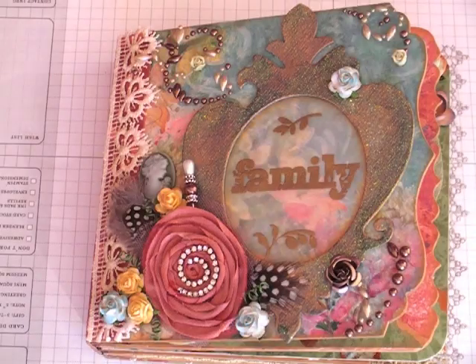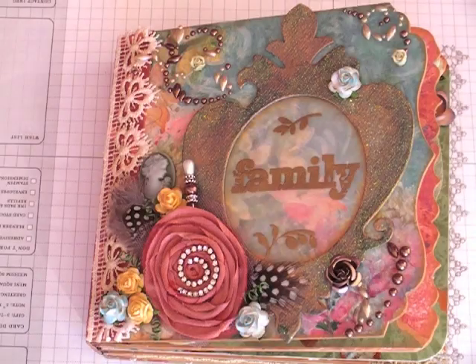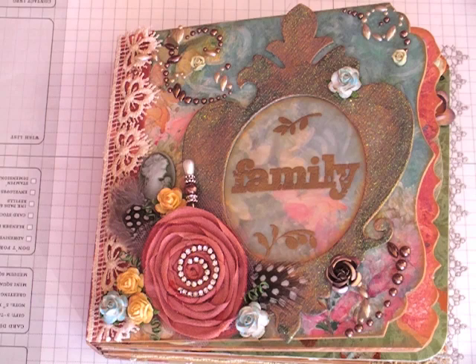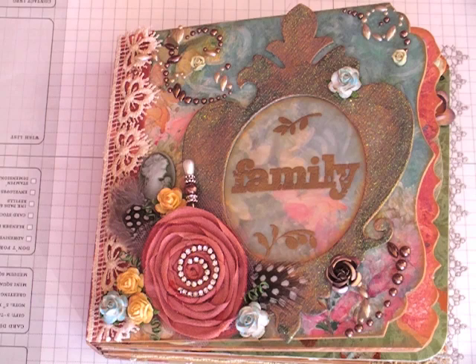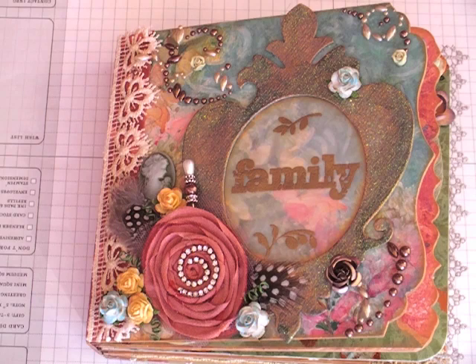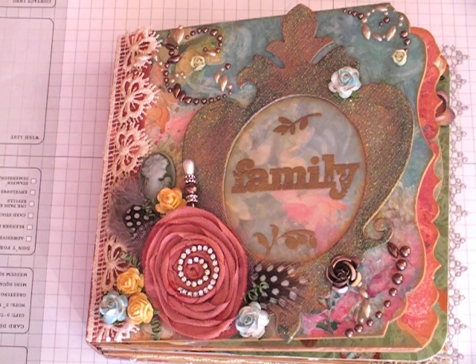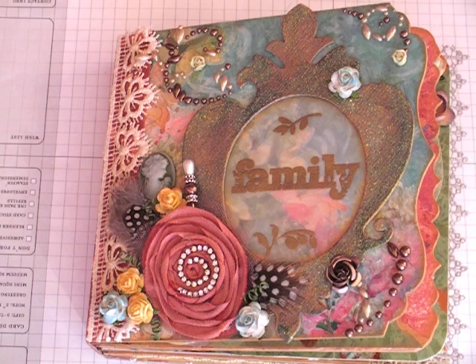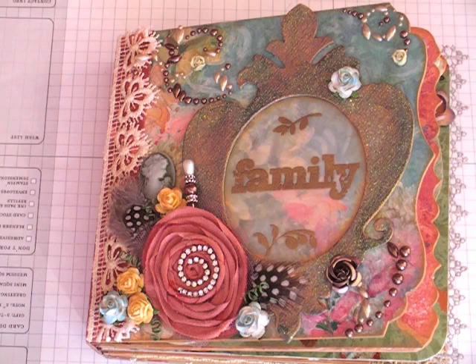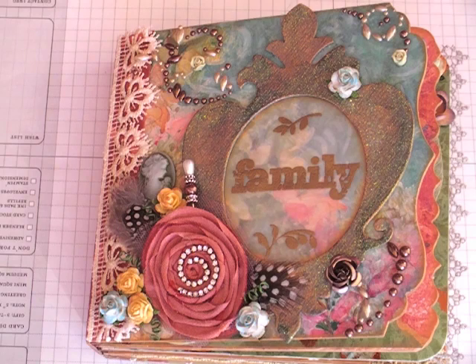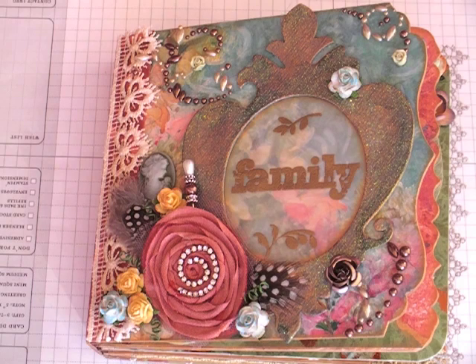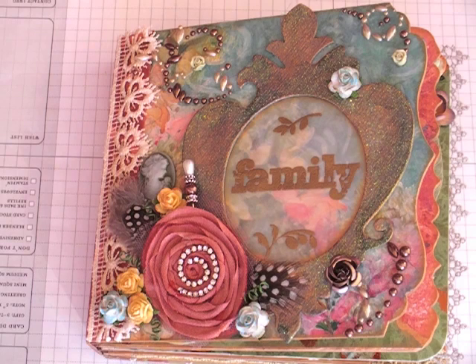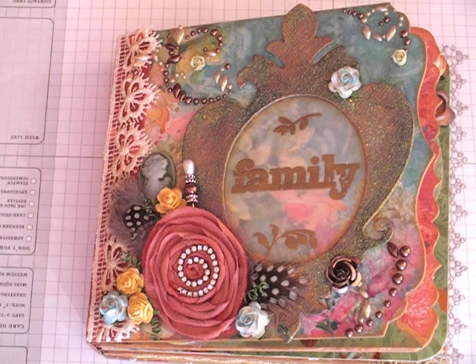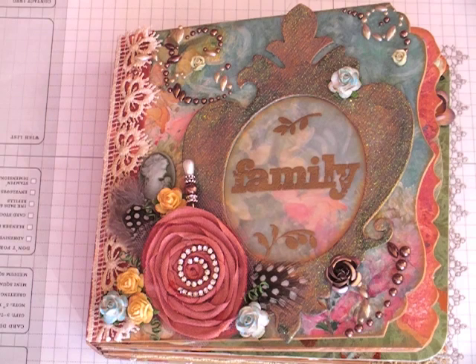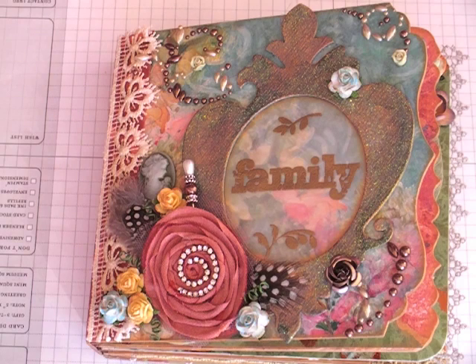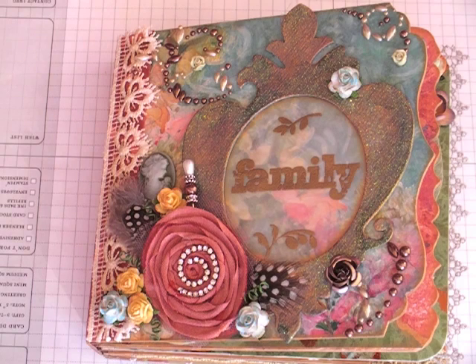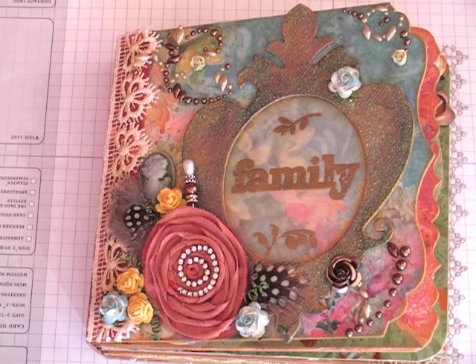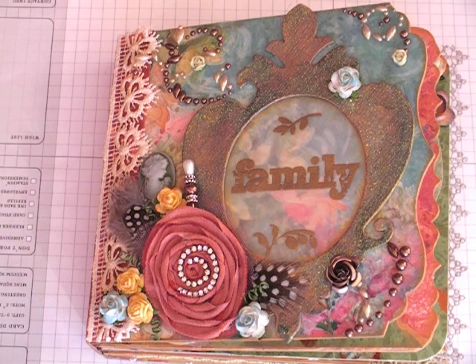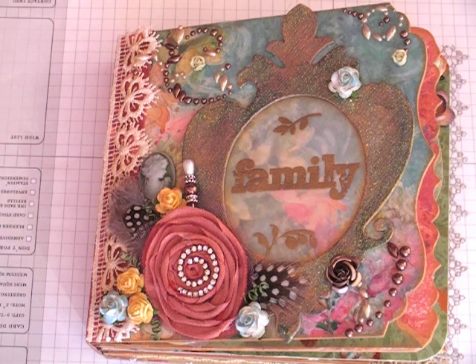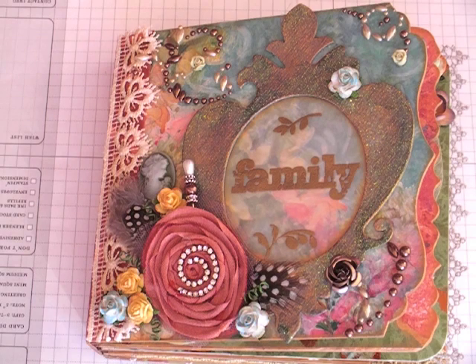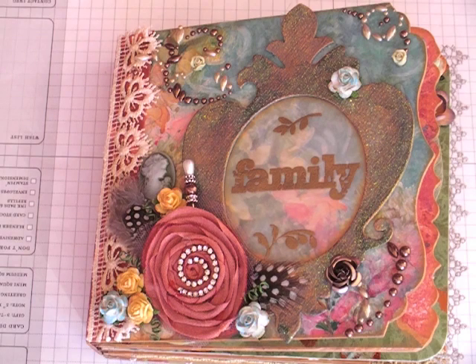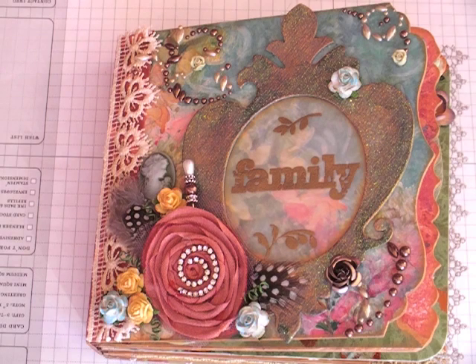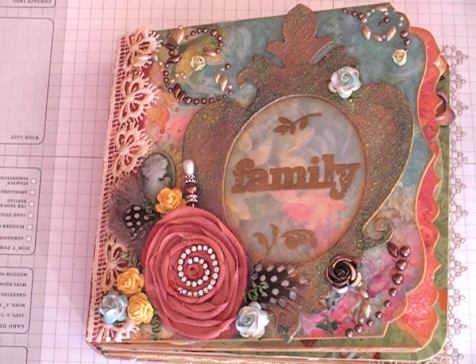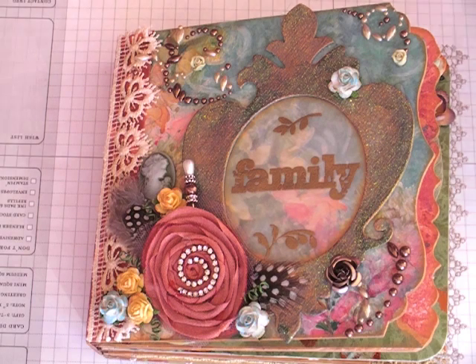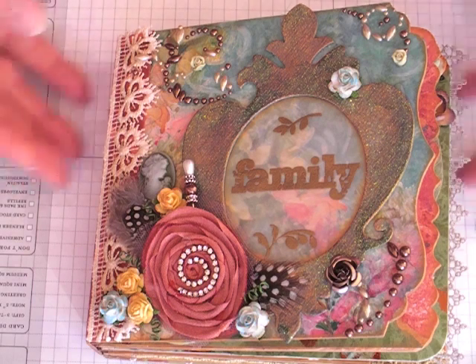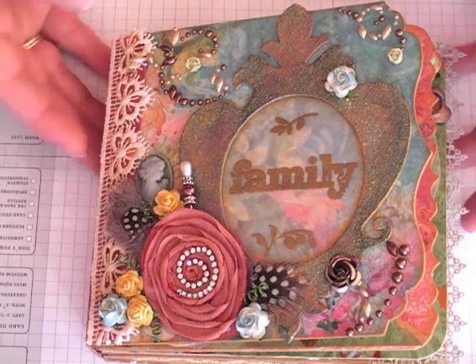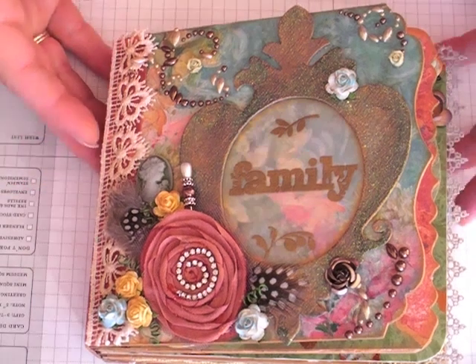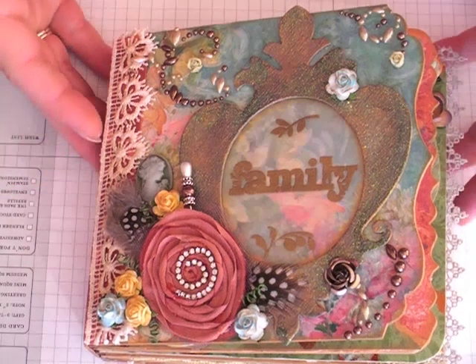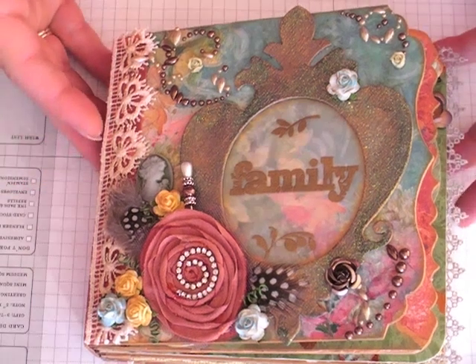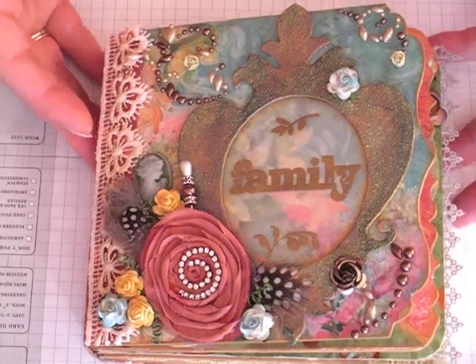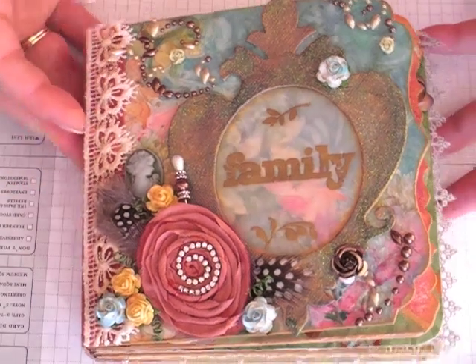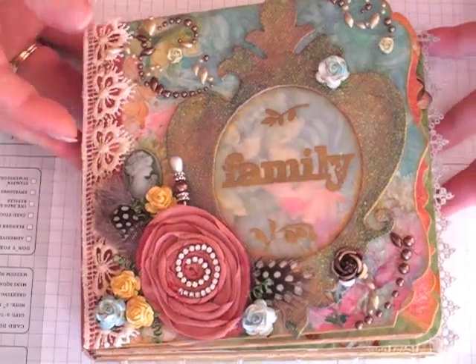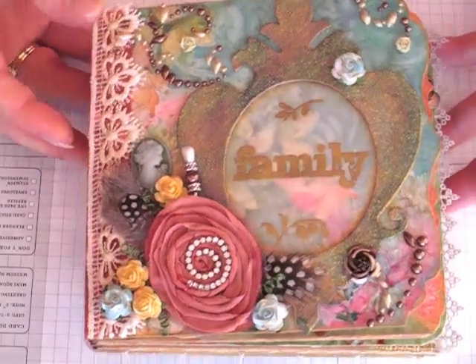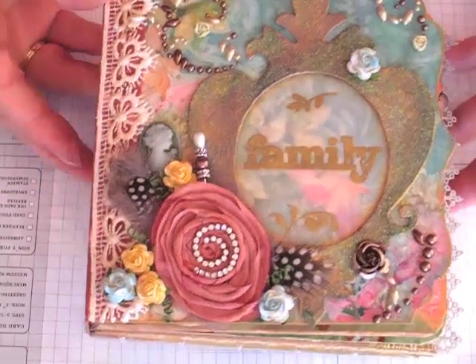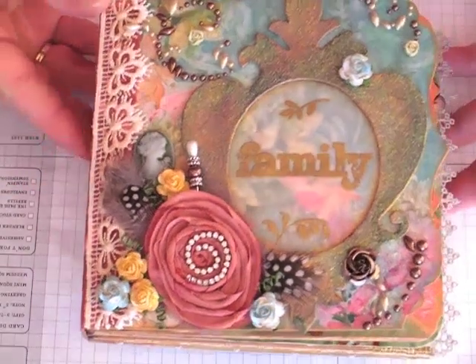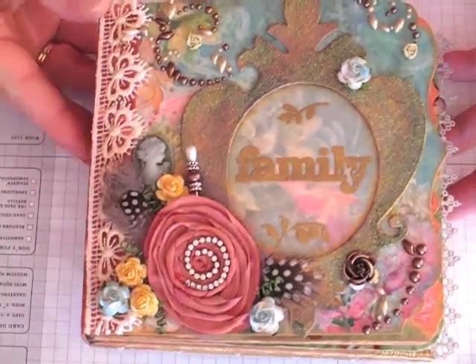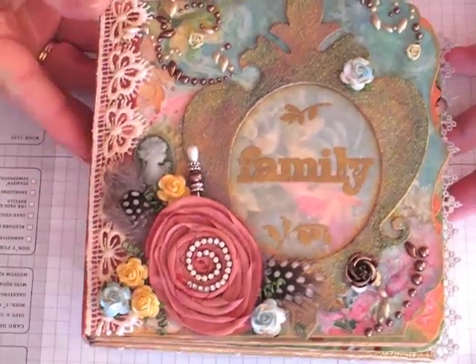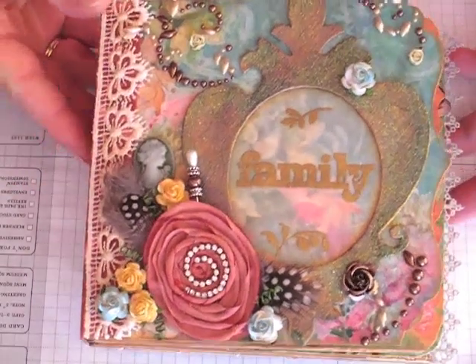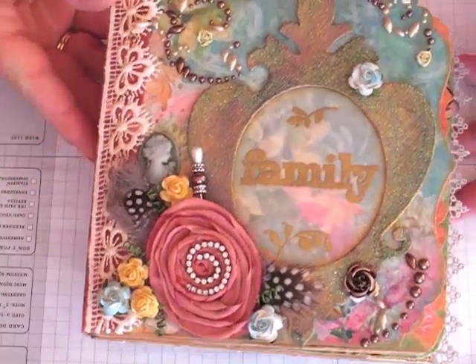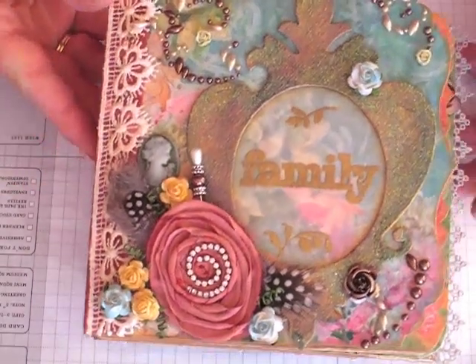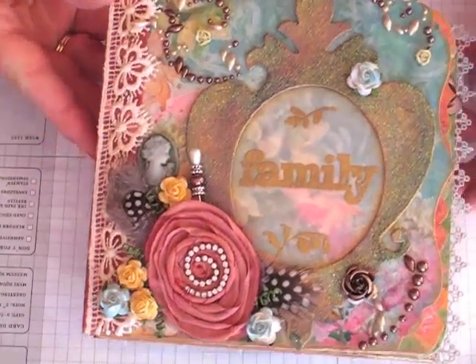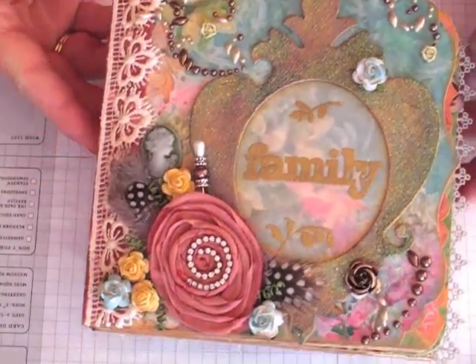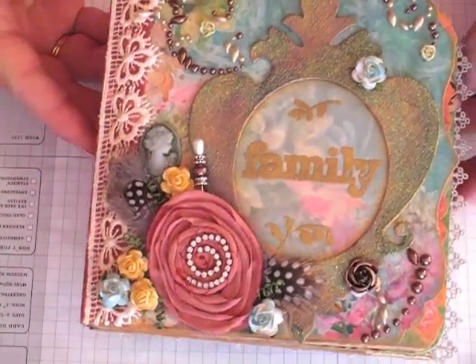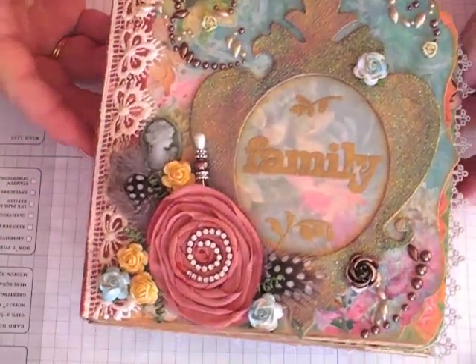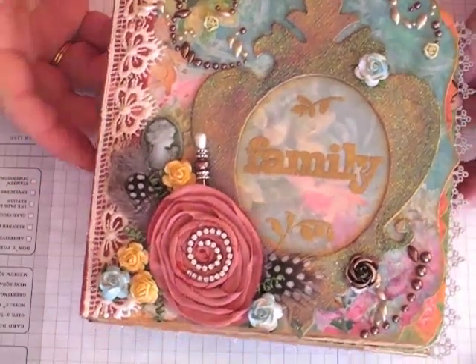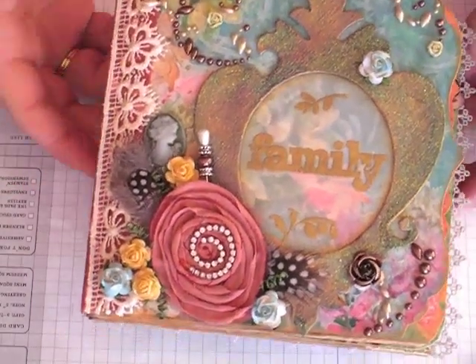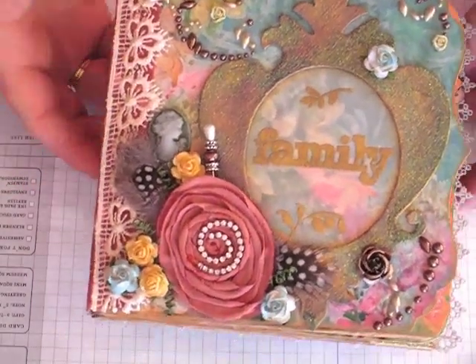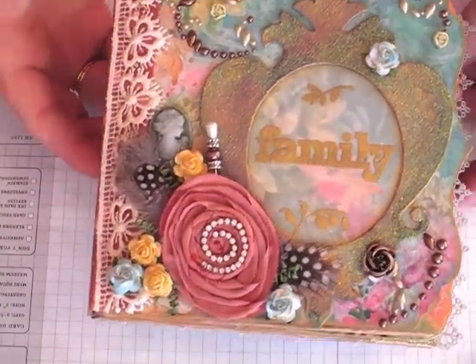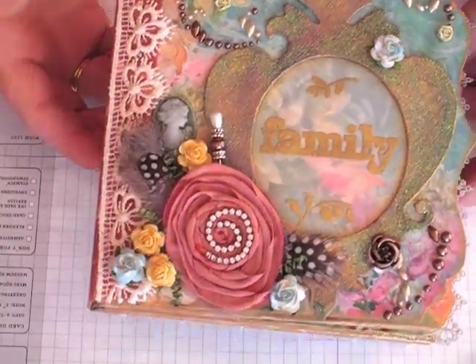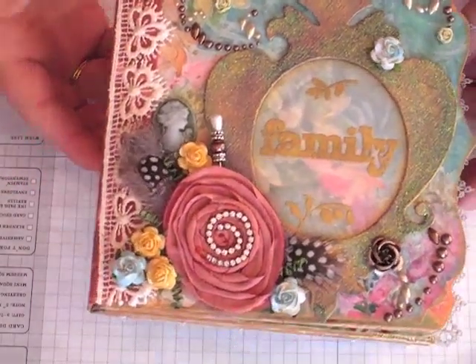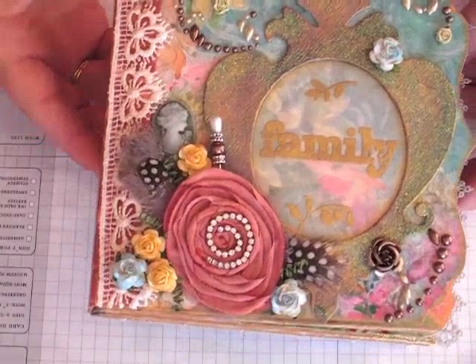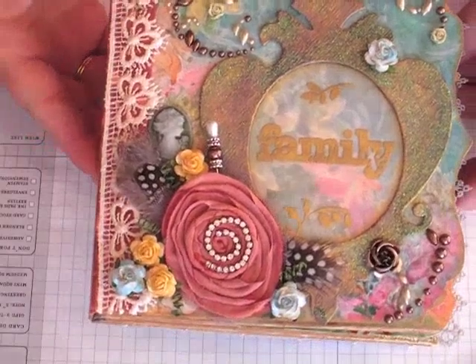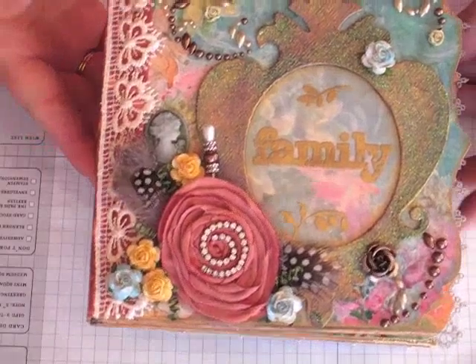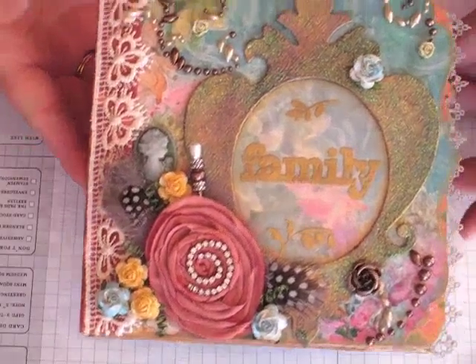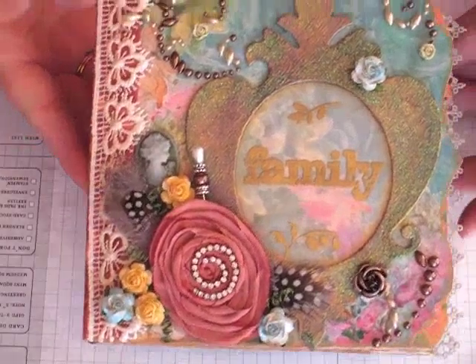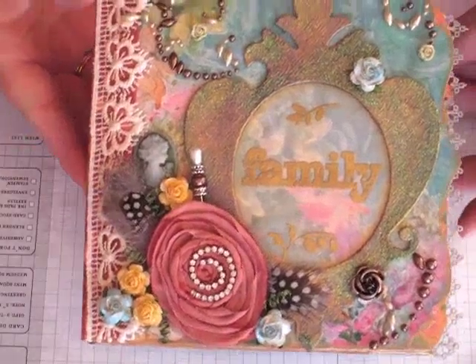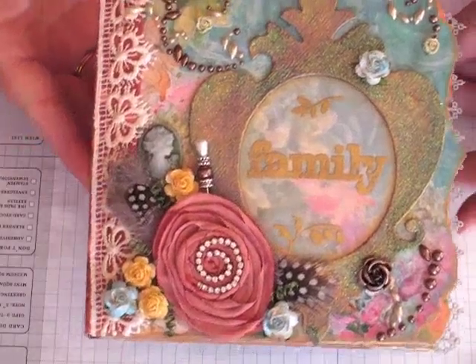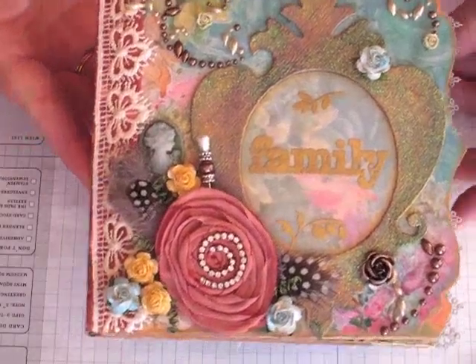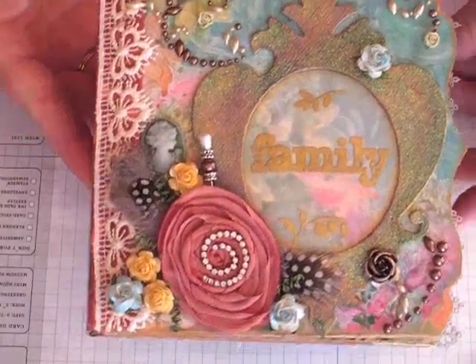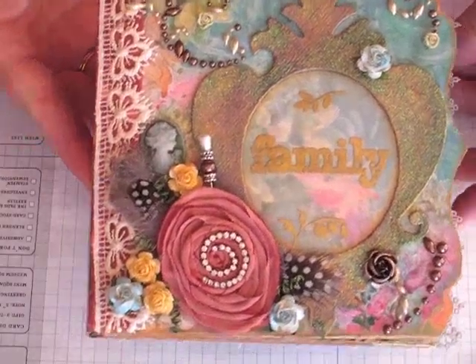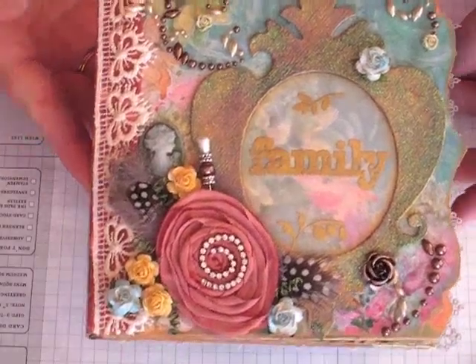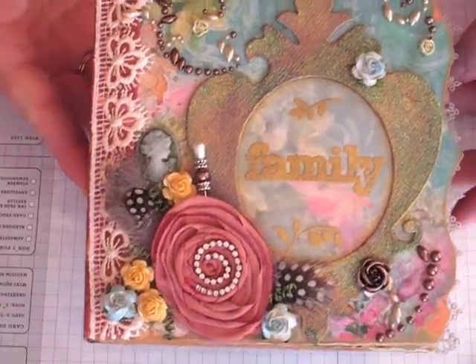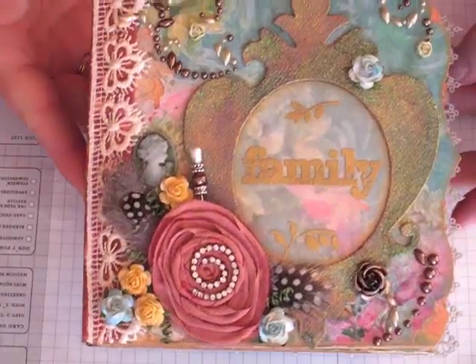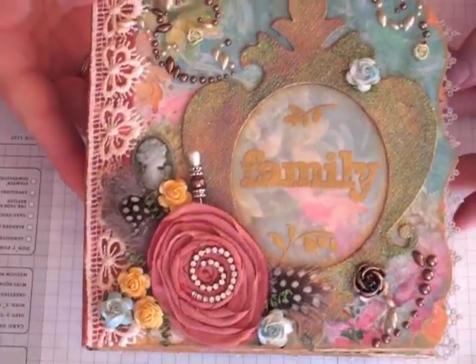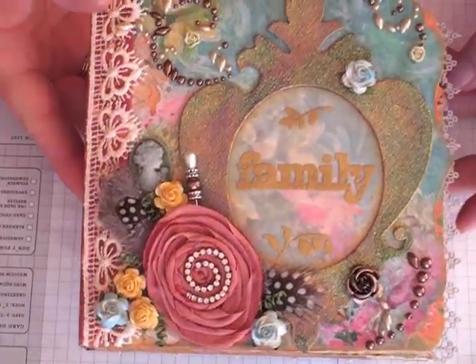Hi everyone, it's Robin. I have a mini album to share with you that I just finished. It's using the Kane Company Susan Wingate Papers.